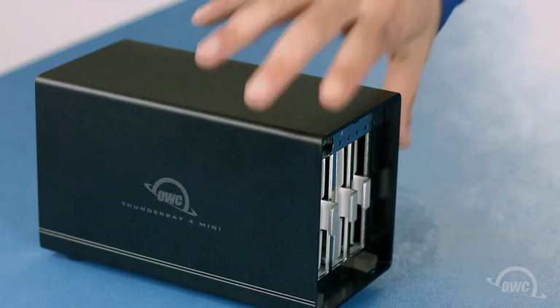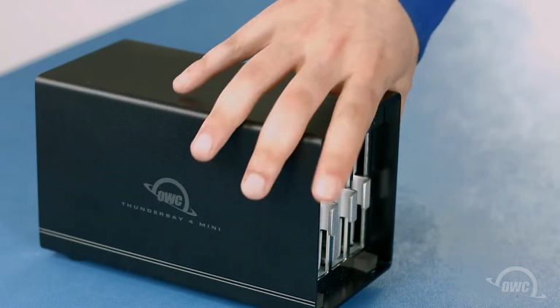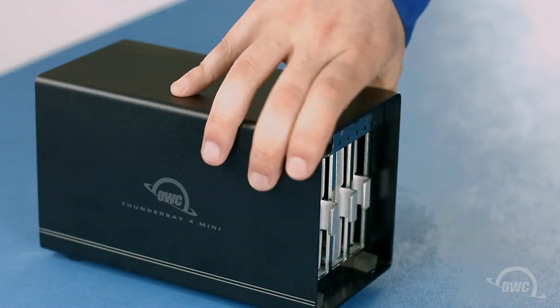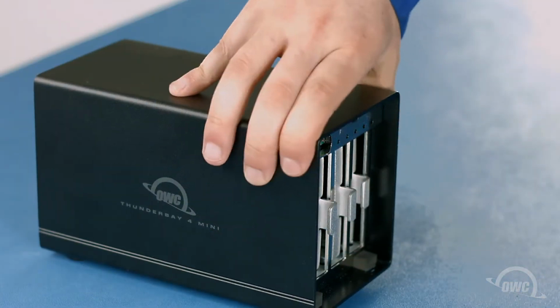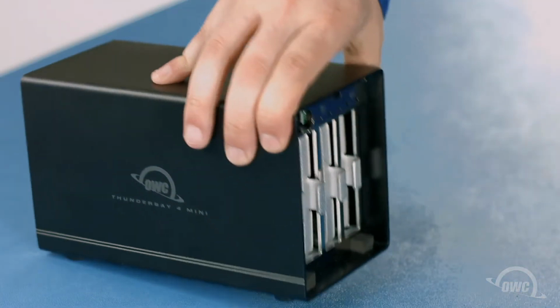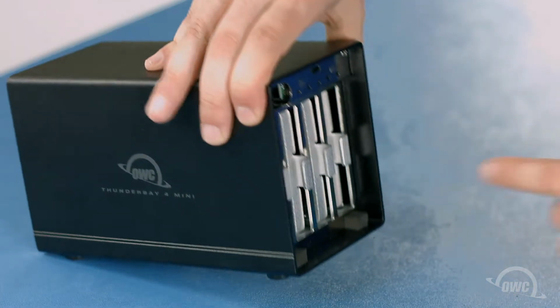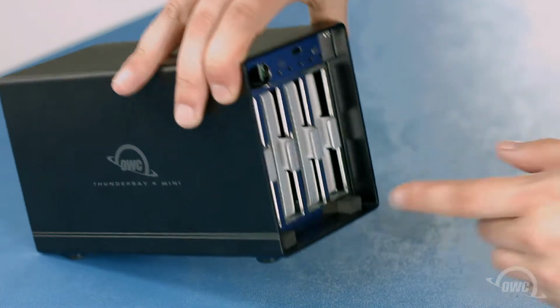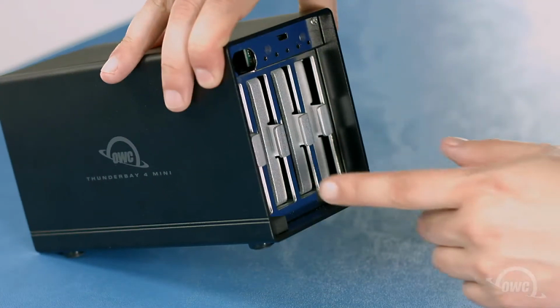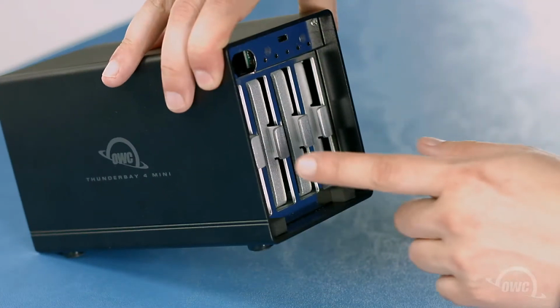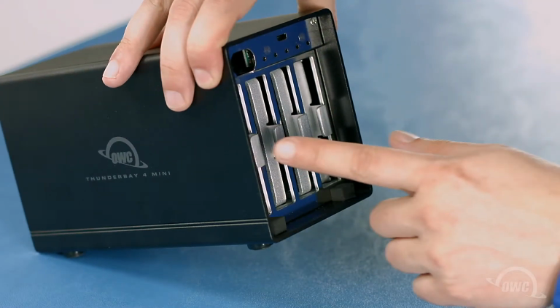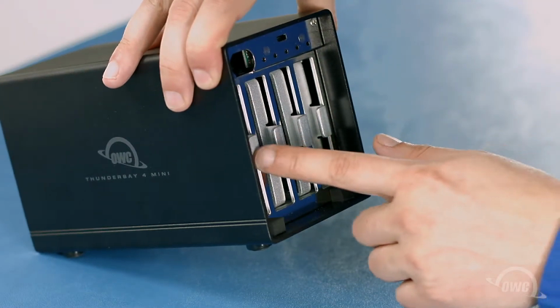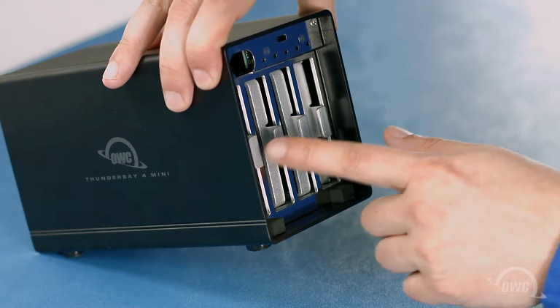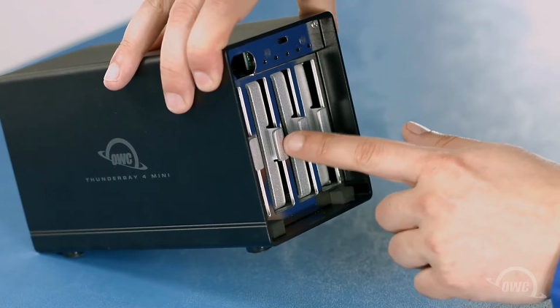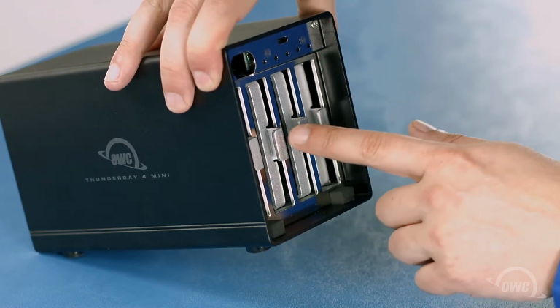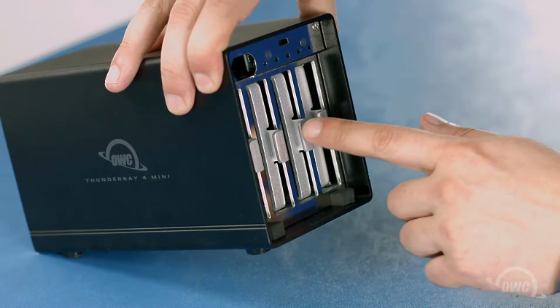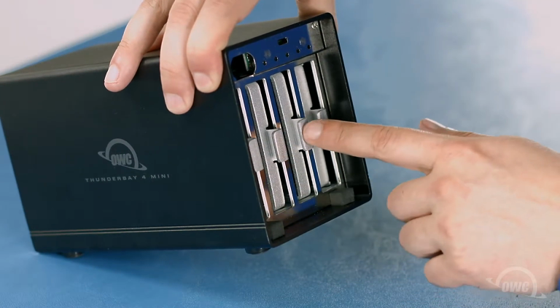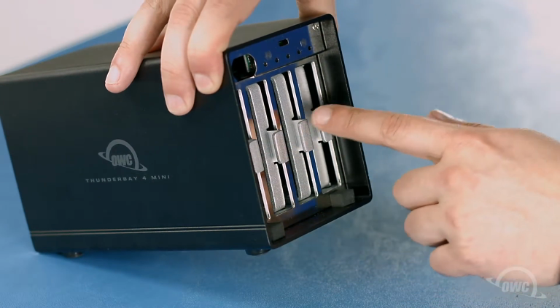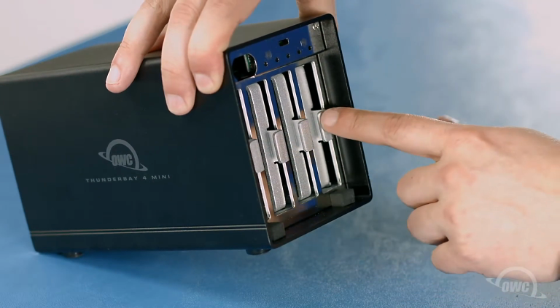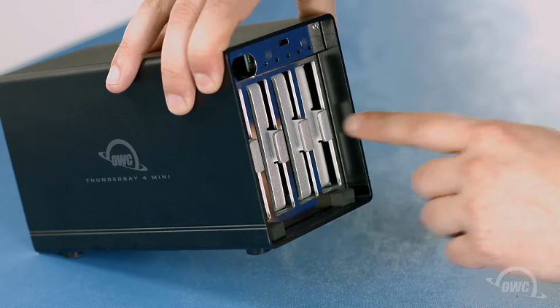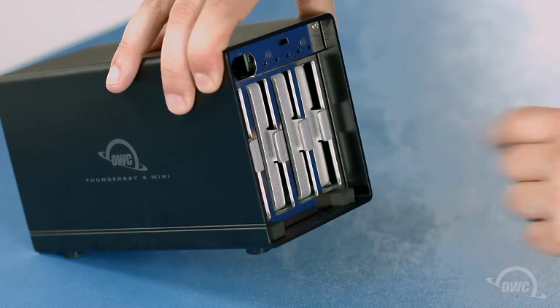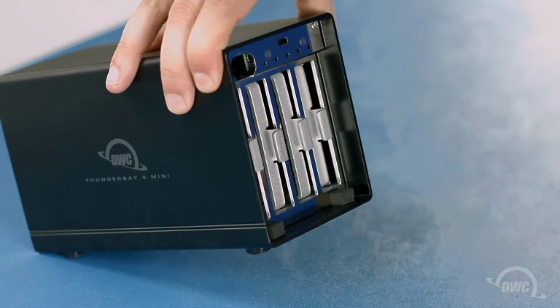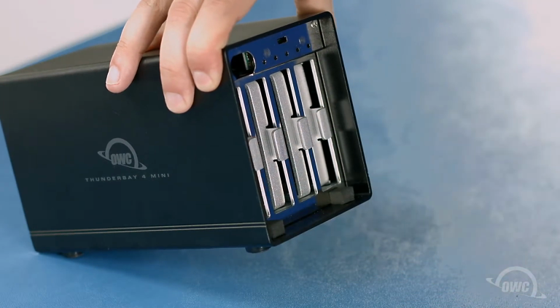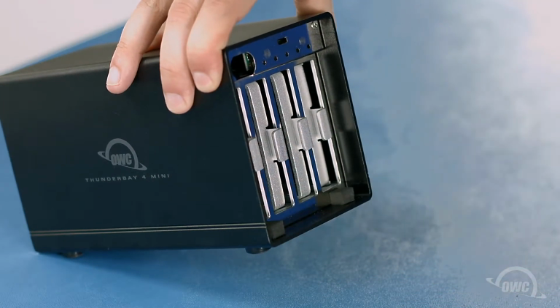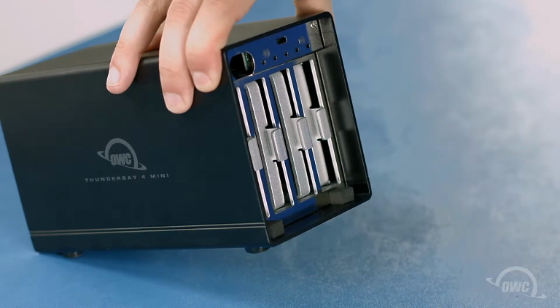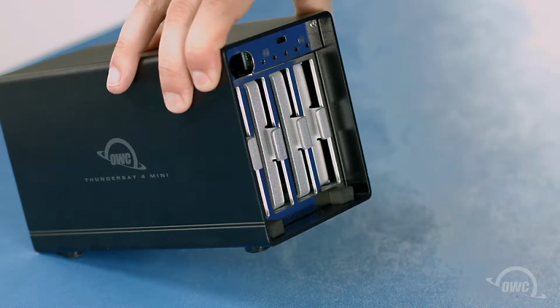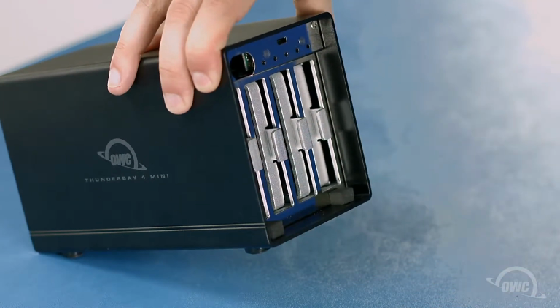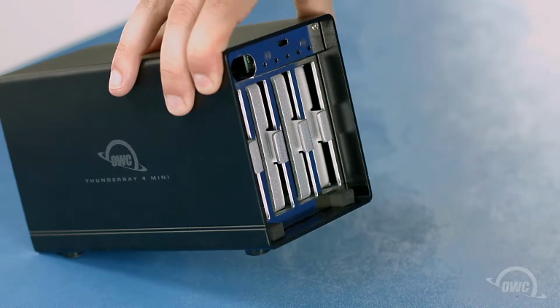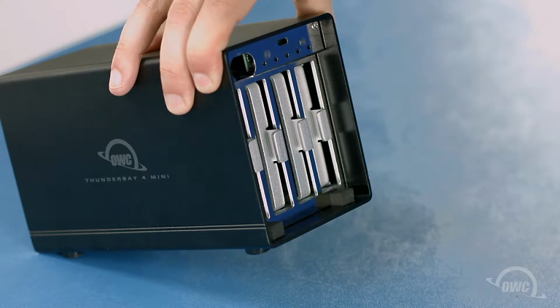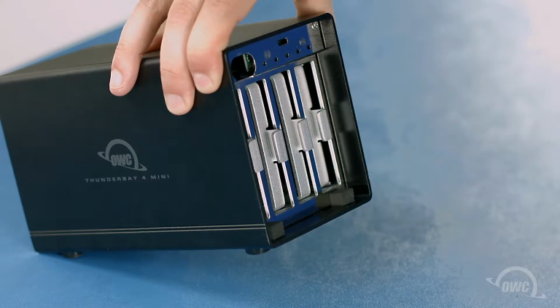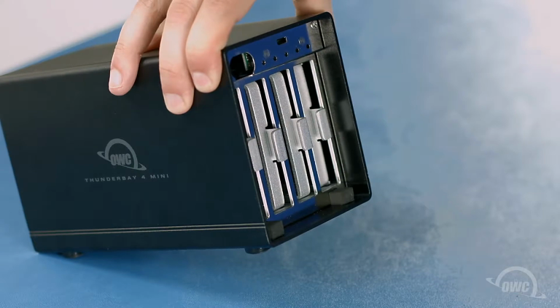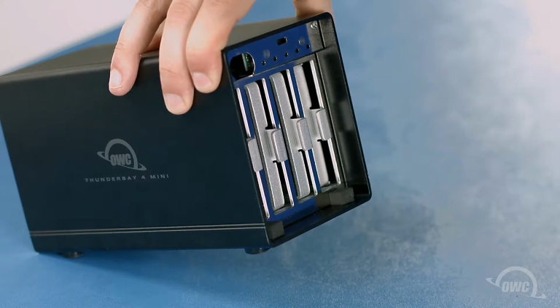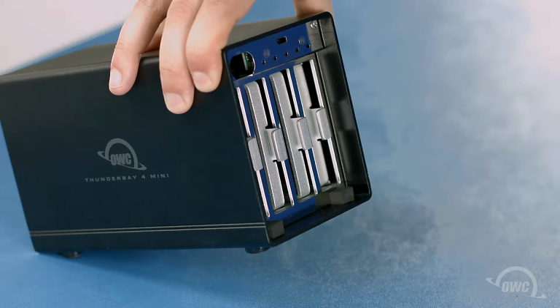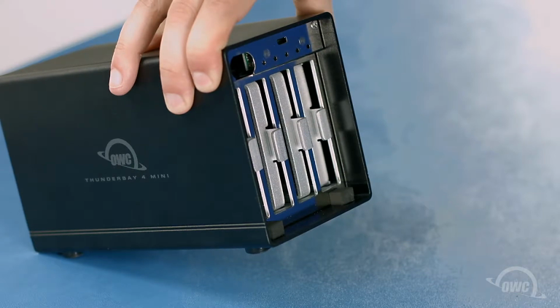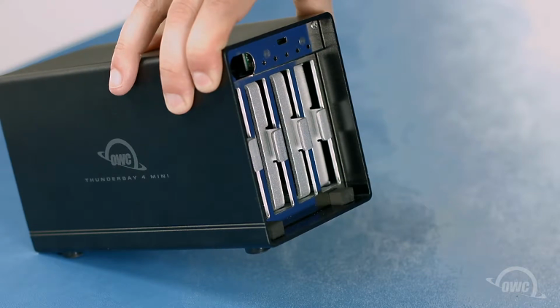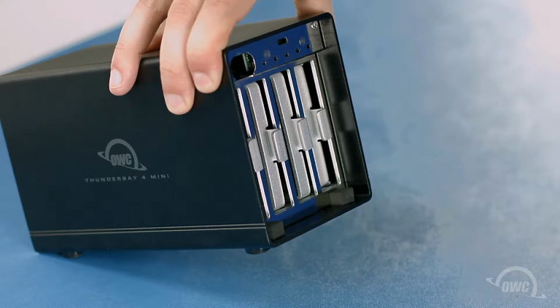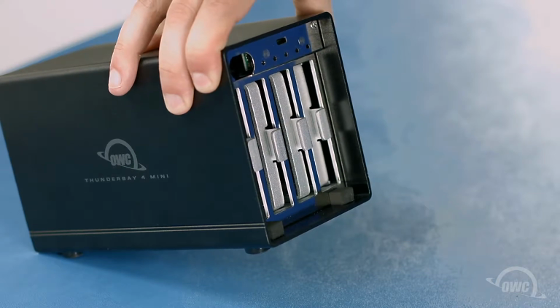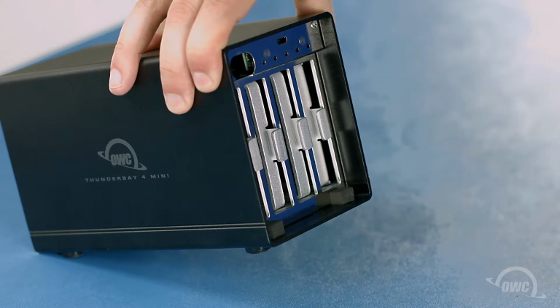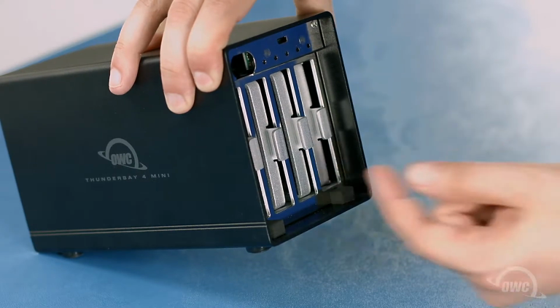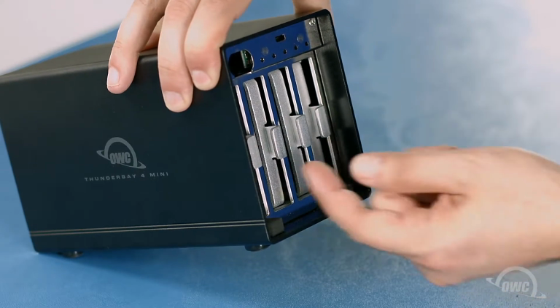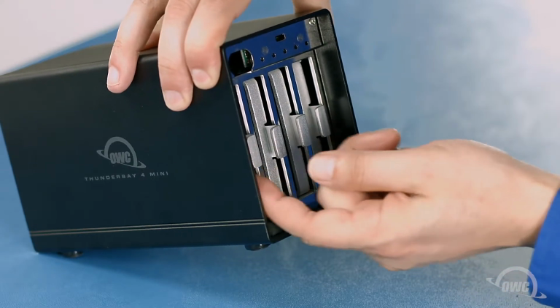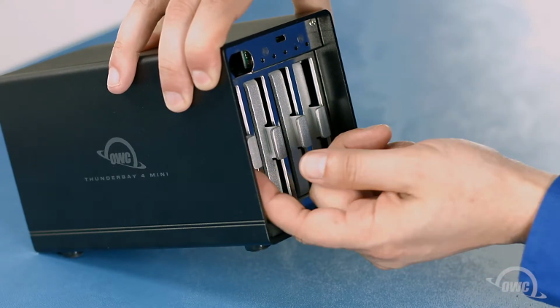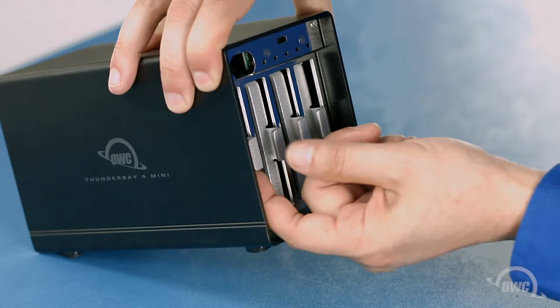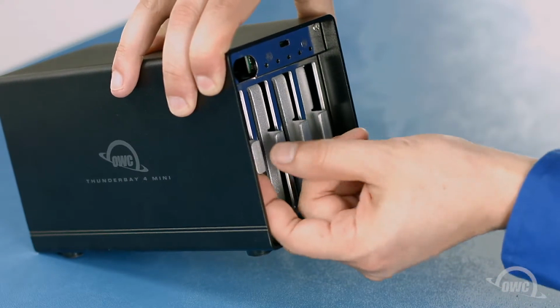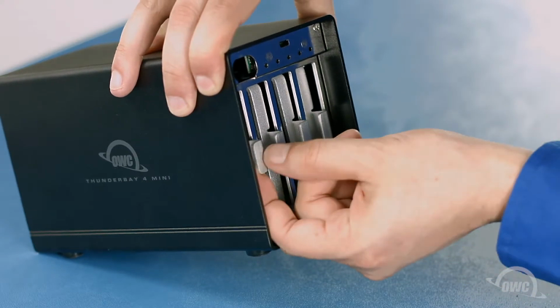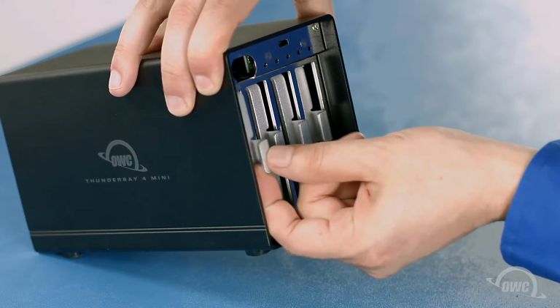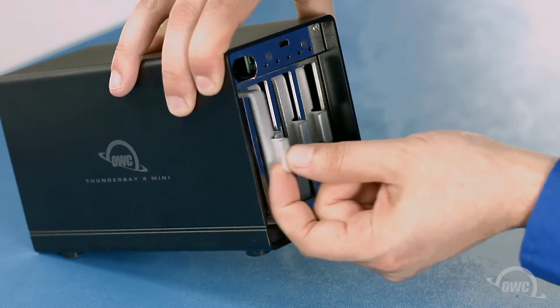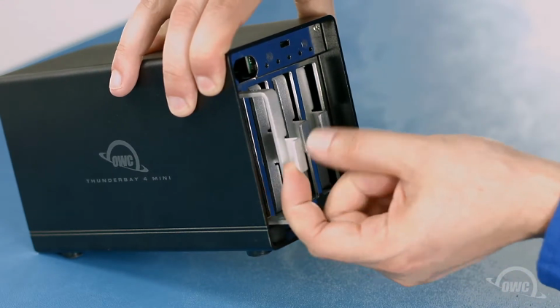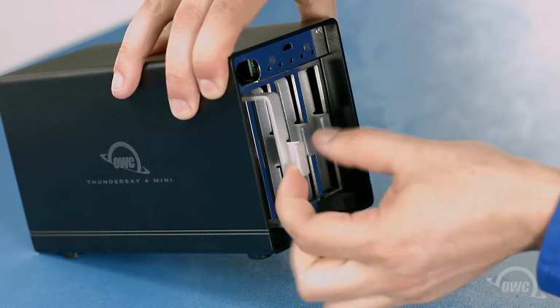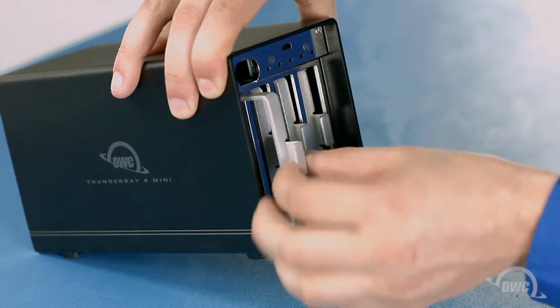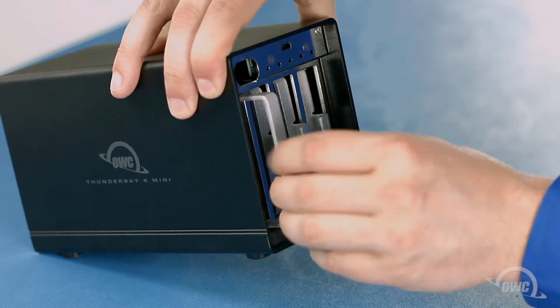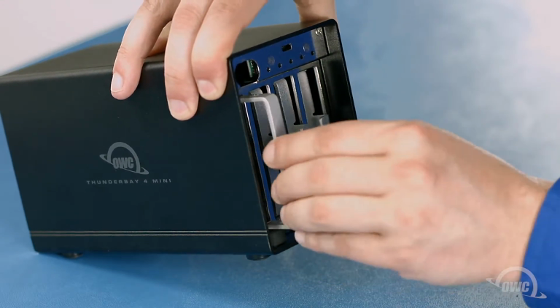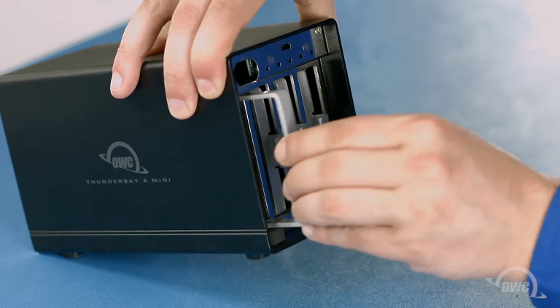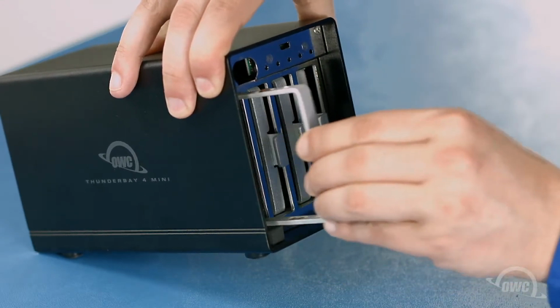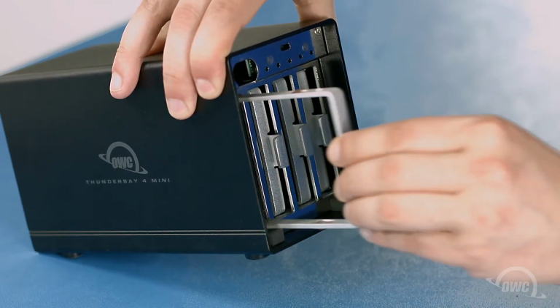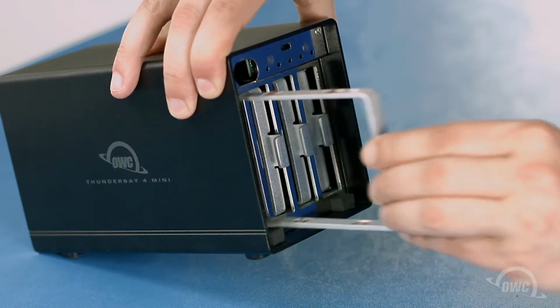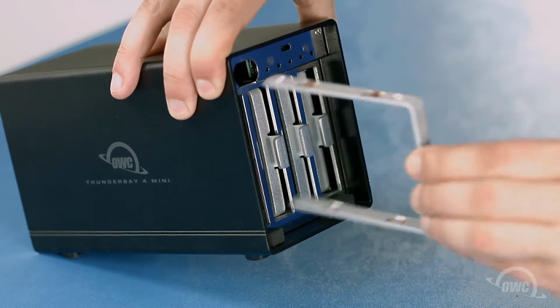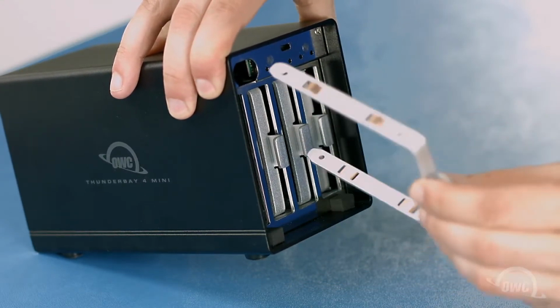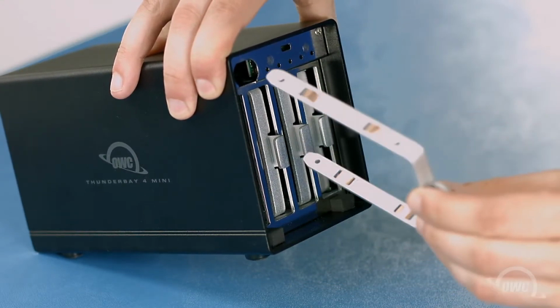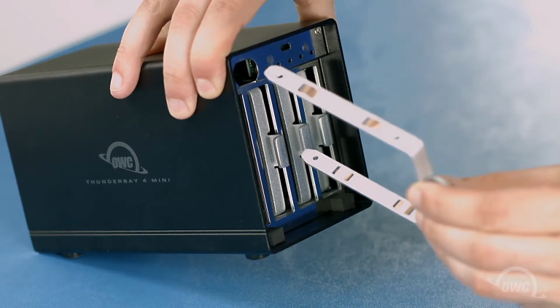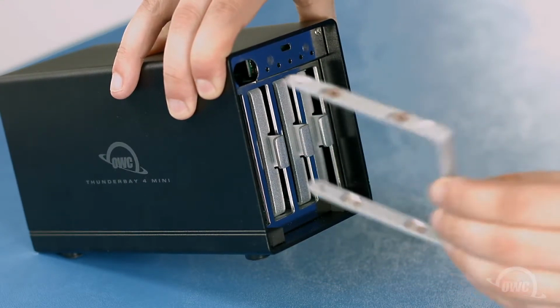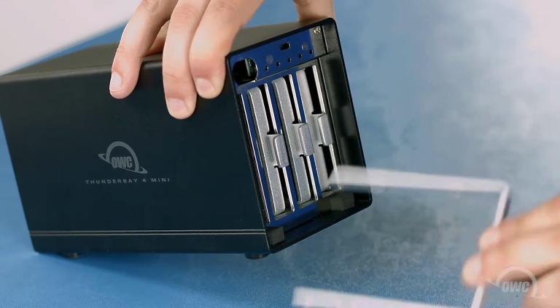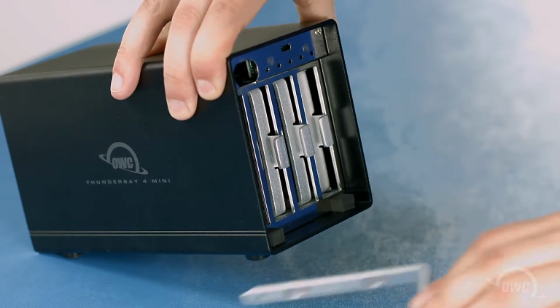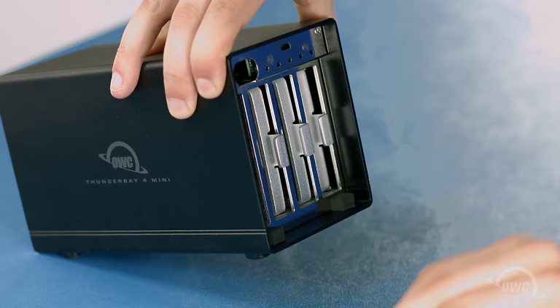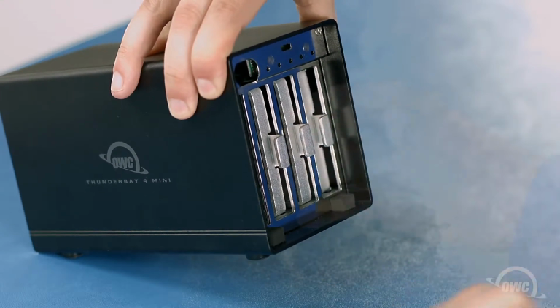Inside, you'll find four bays, each with a drive carrier inside. Remove these carriers by pulling them straight out of the bay.